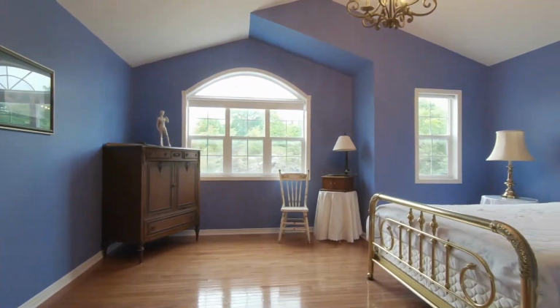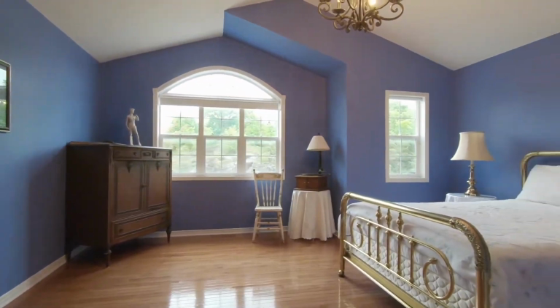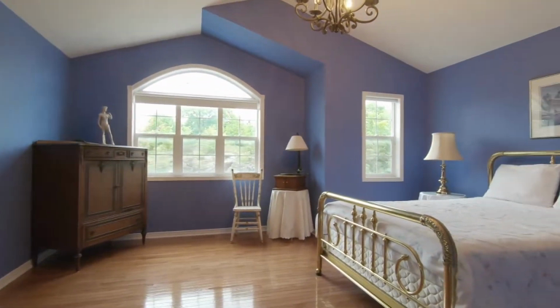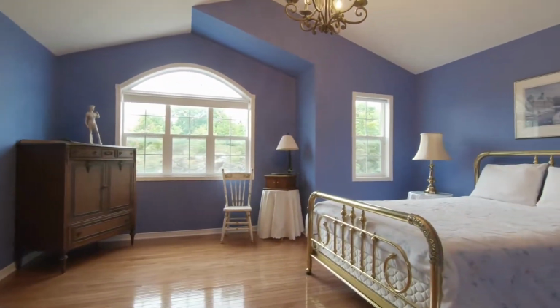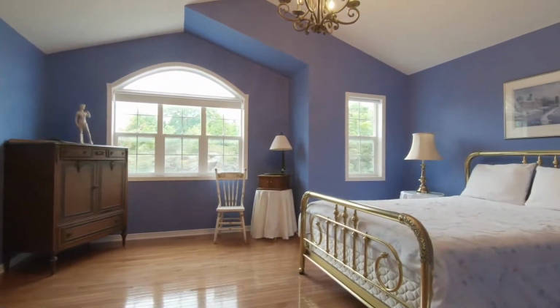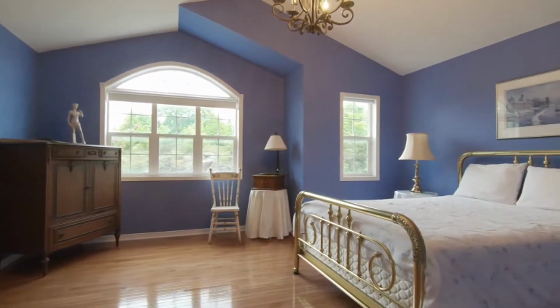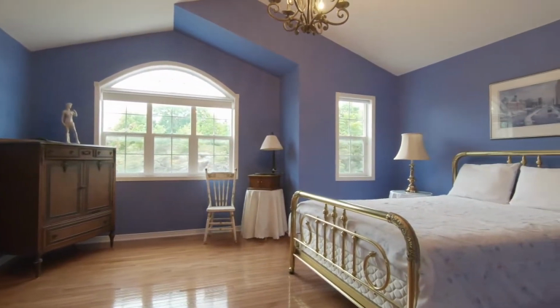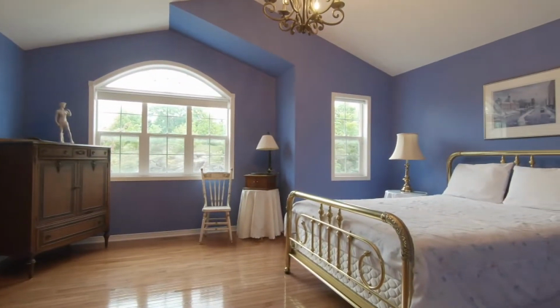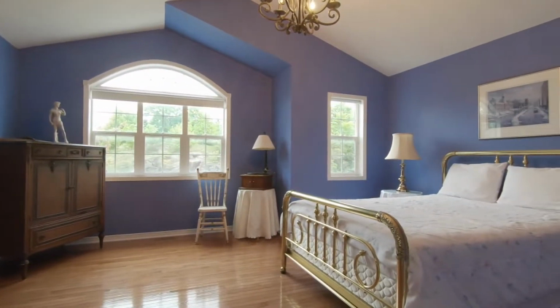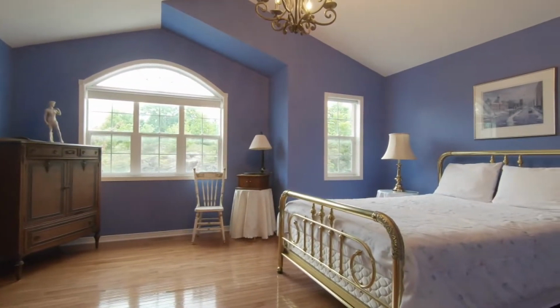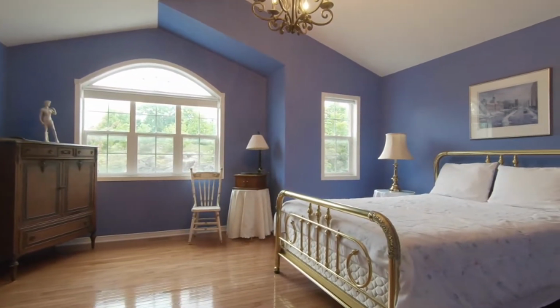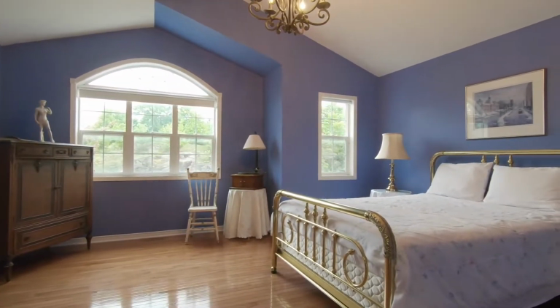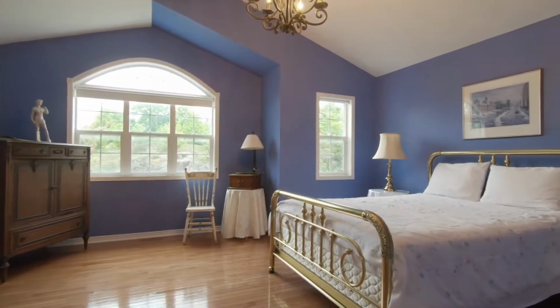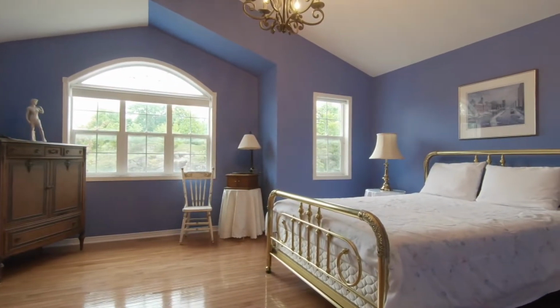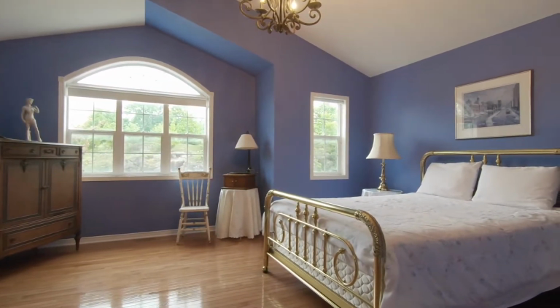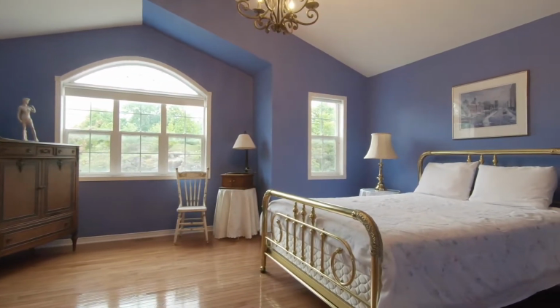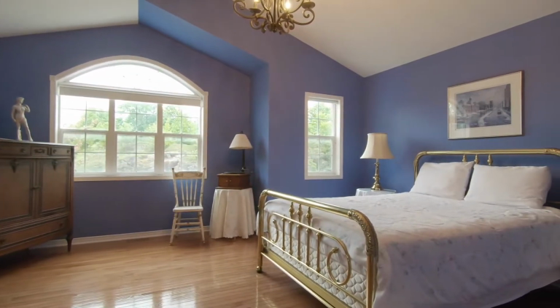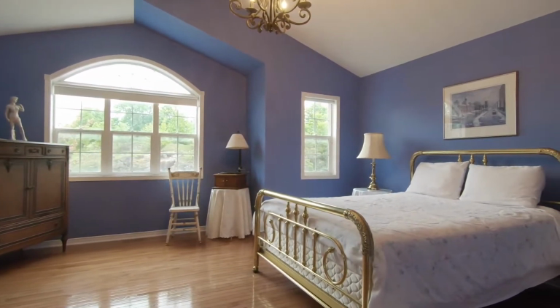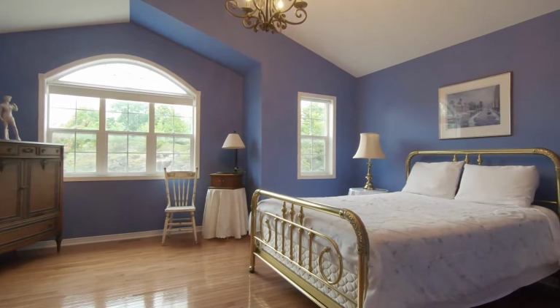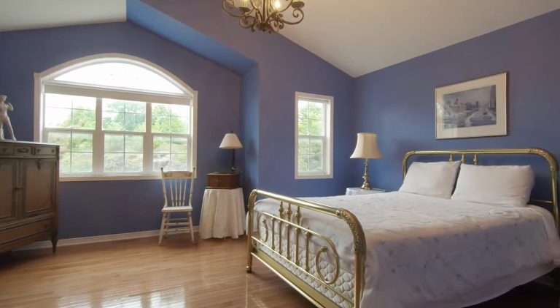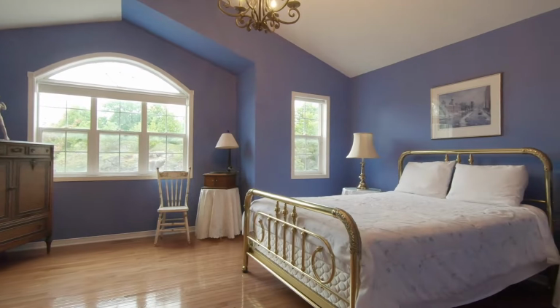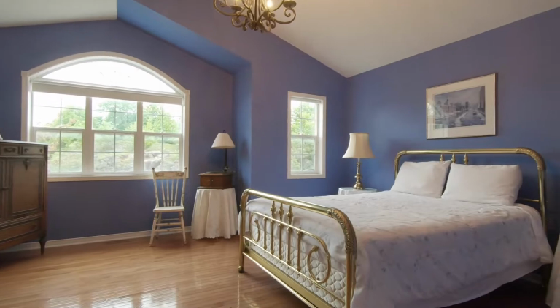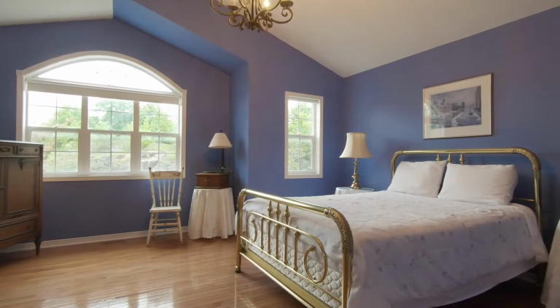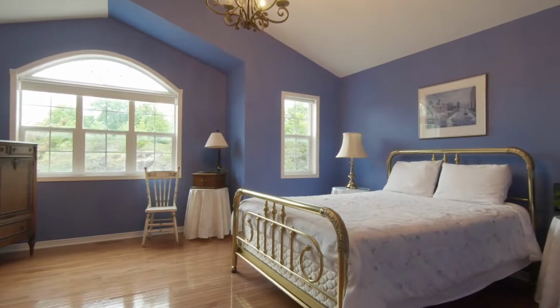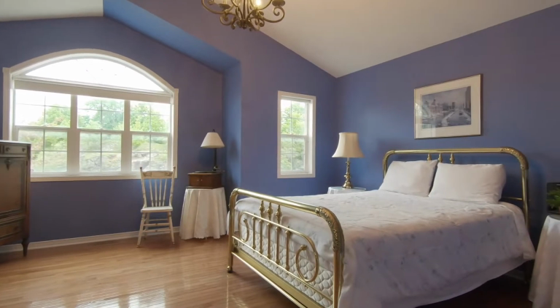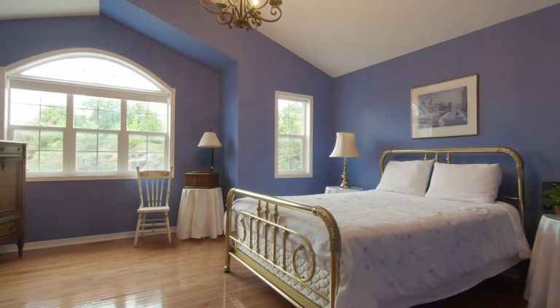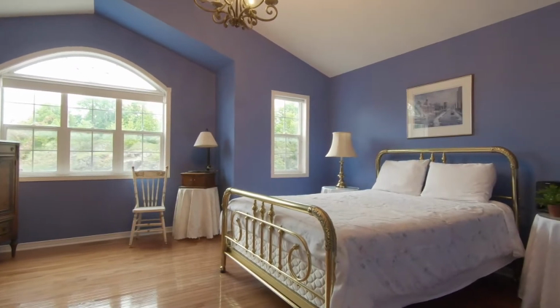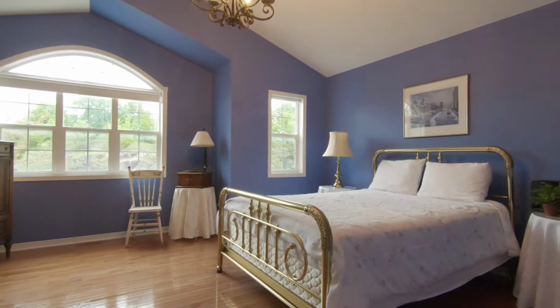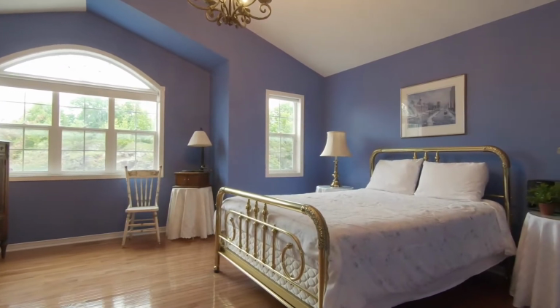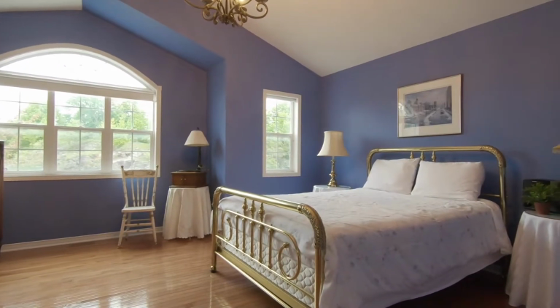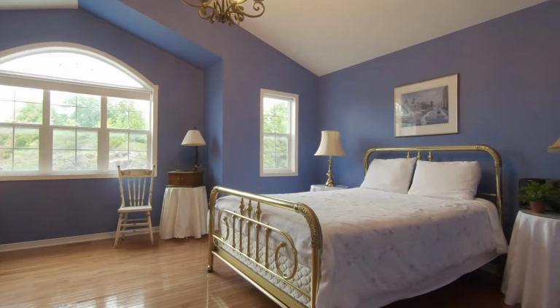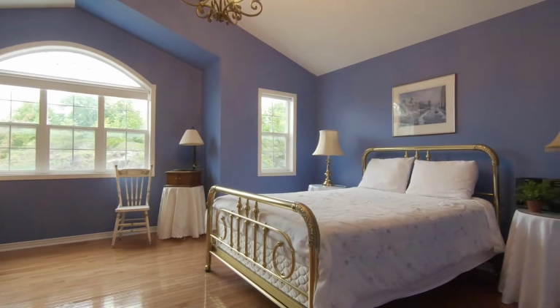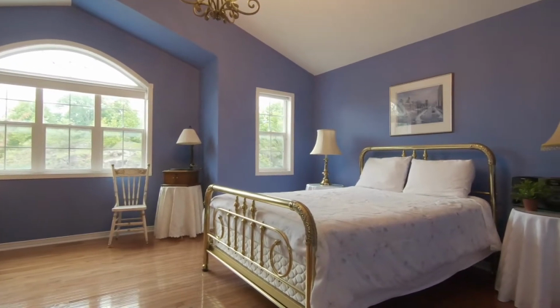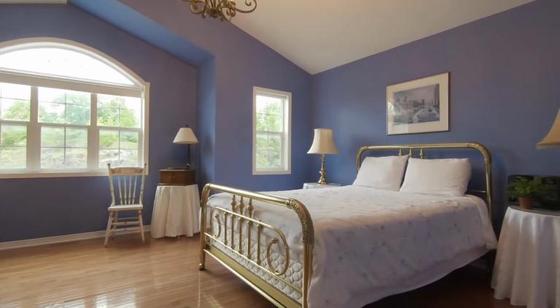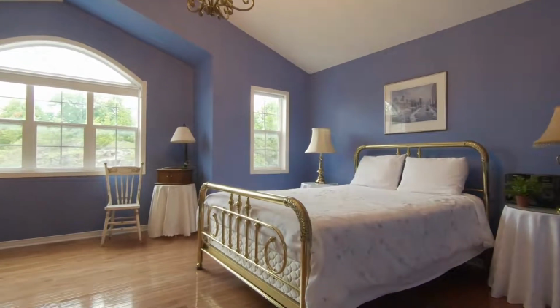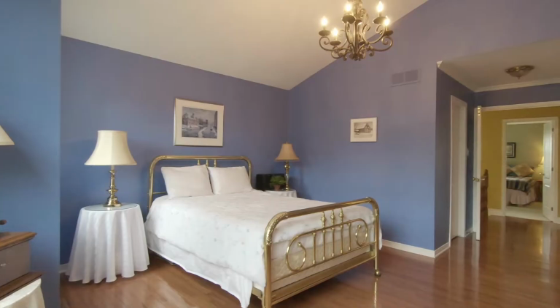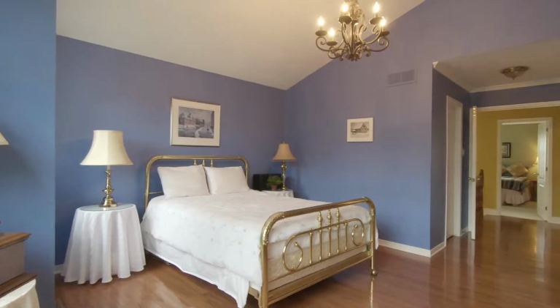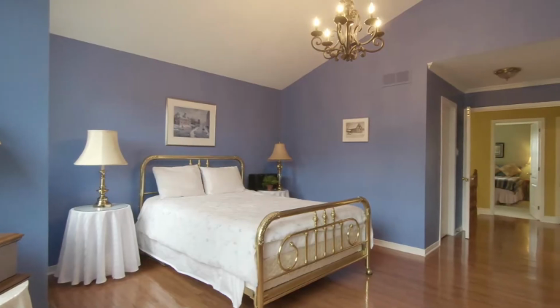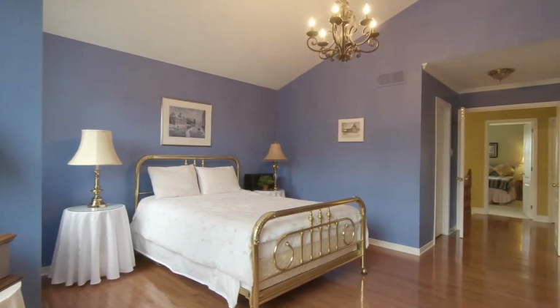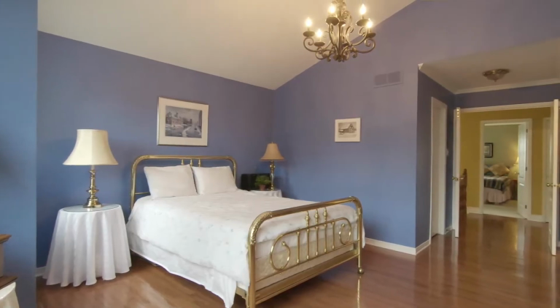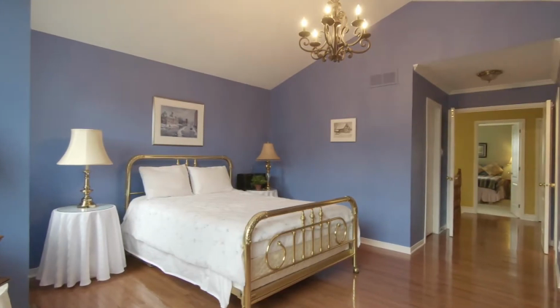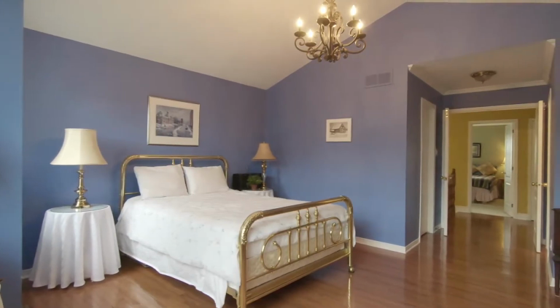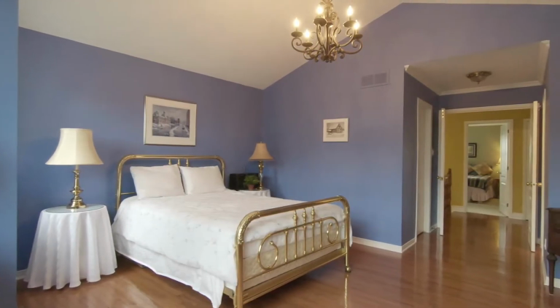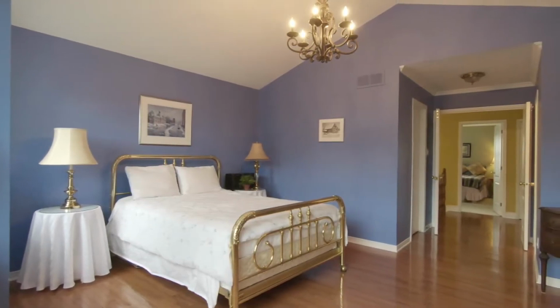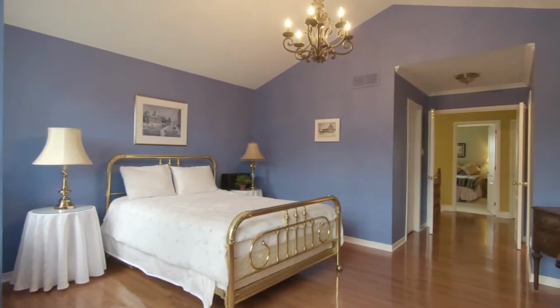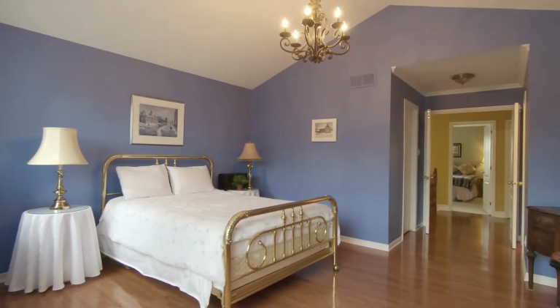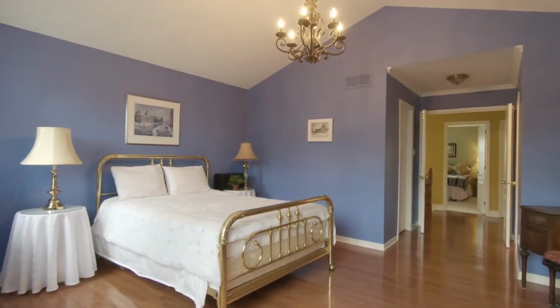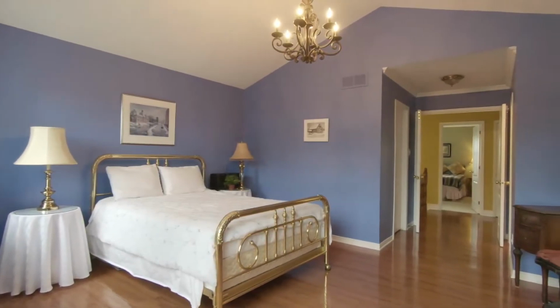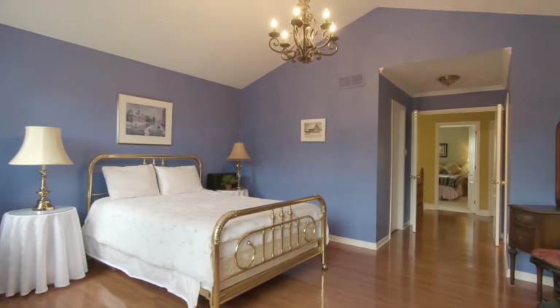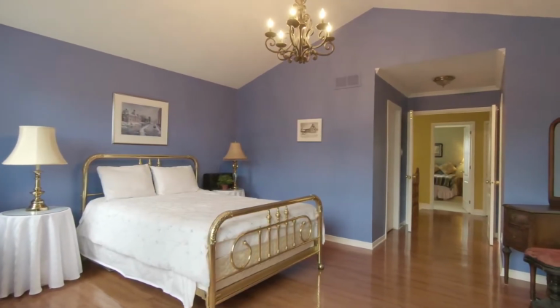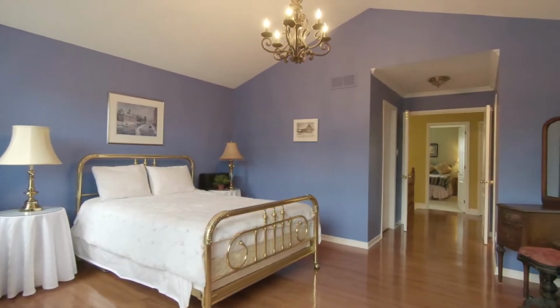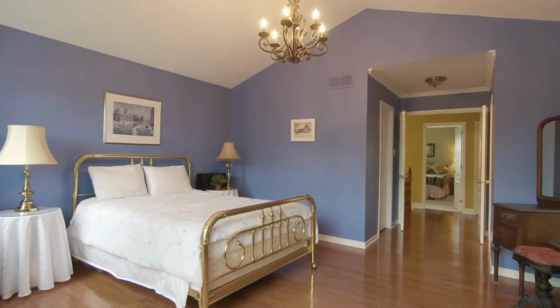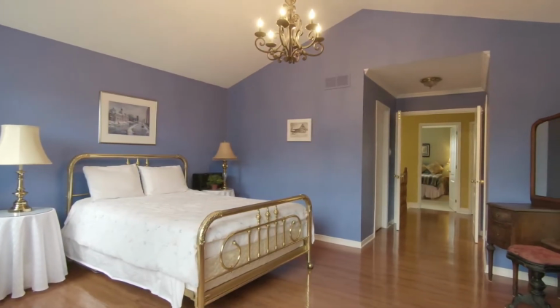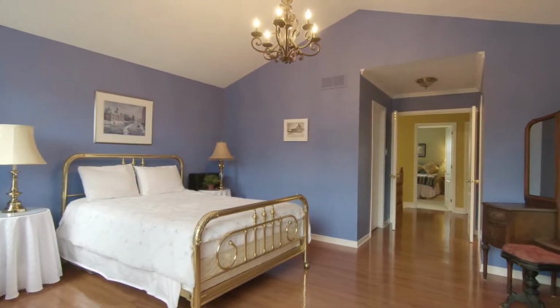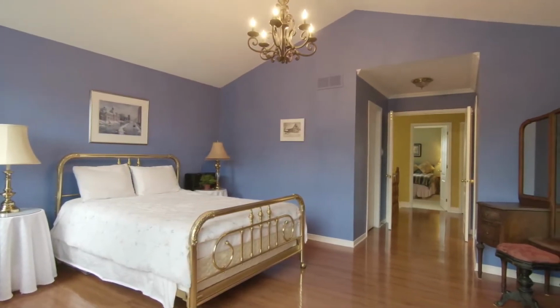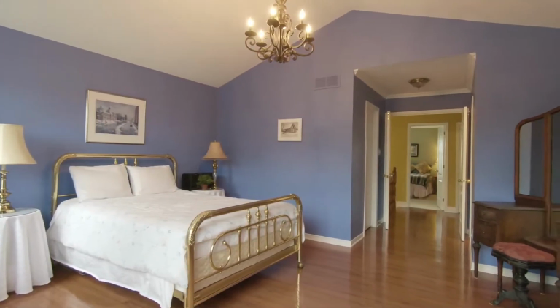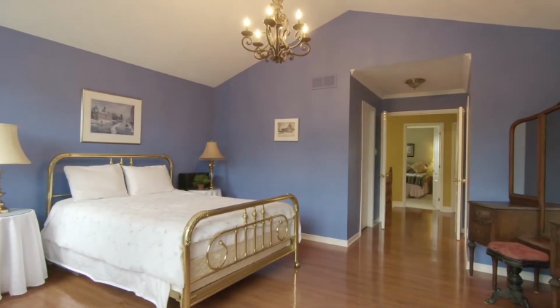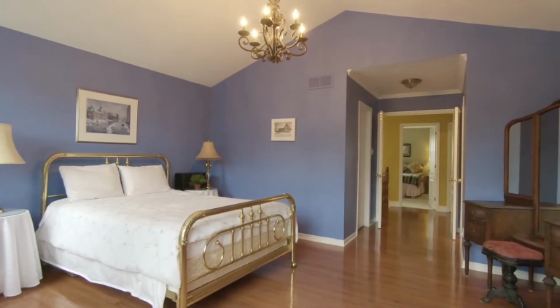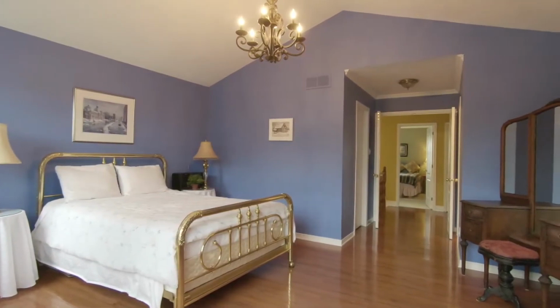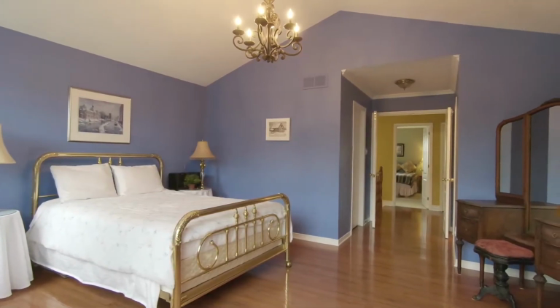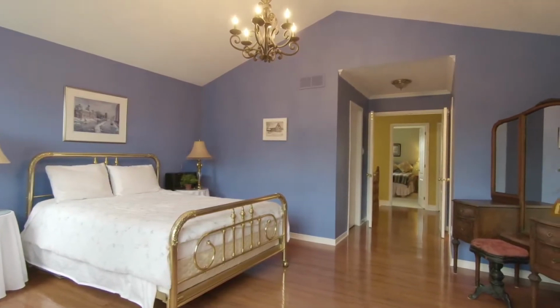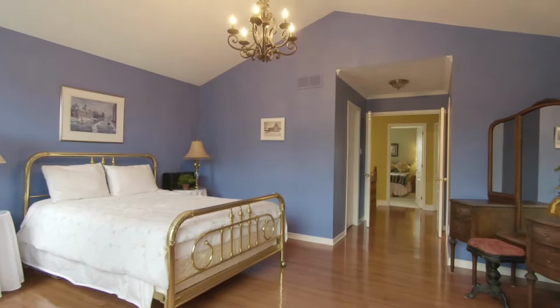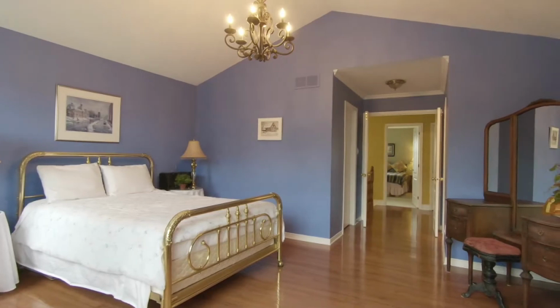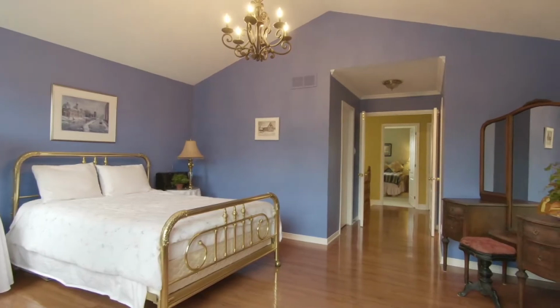The master bedroom has beautiful hardwood flooring, a vaulted ceiling, a nice-sized walk-in closet, and a great-sized en-suite.